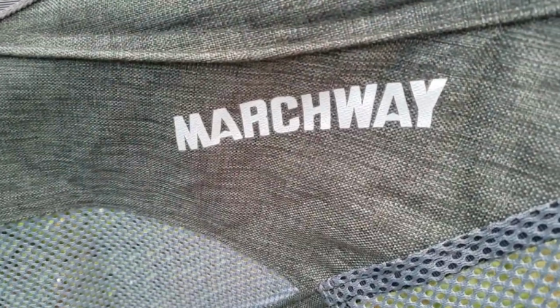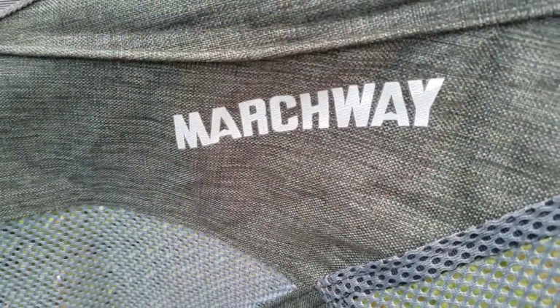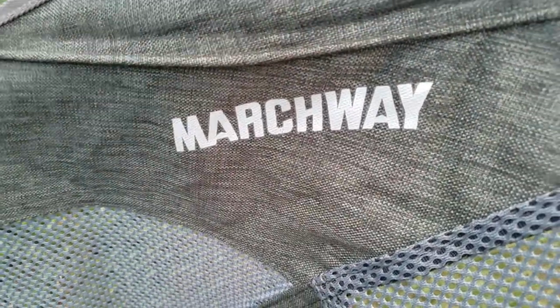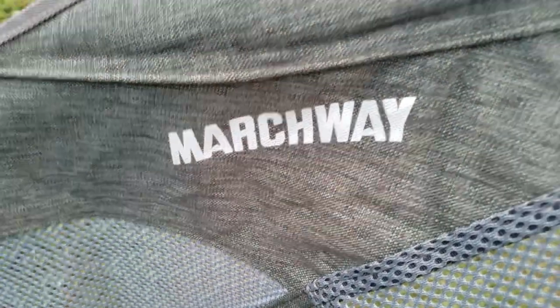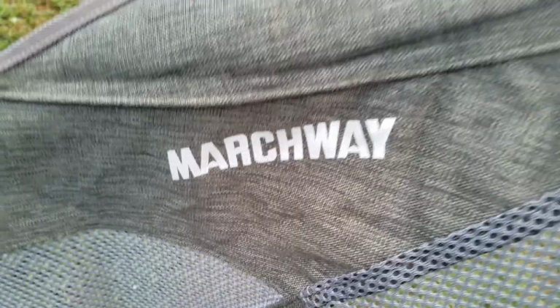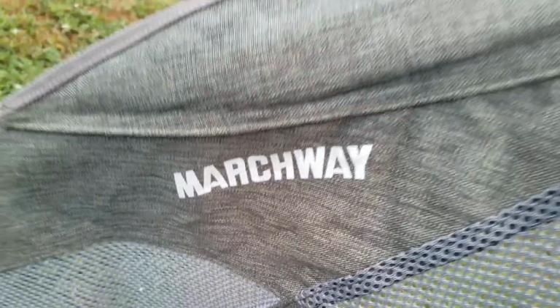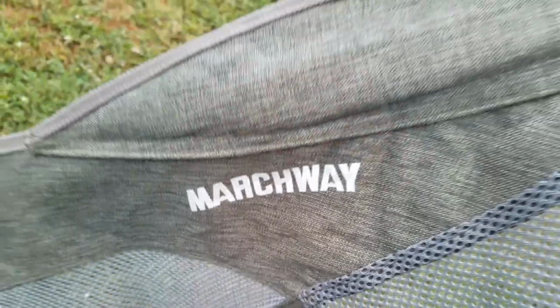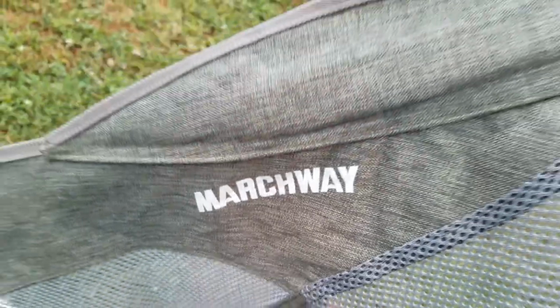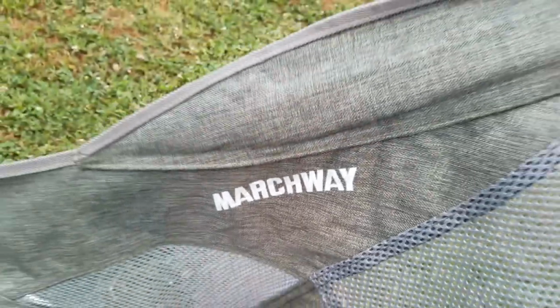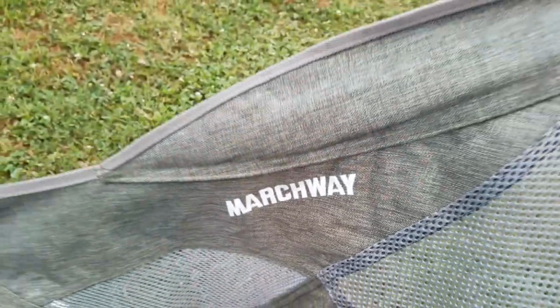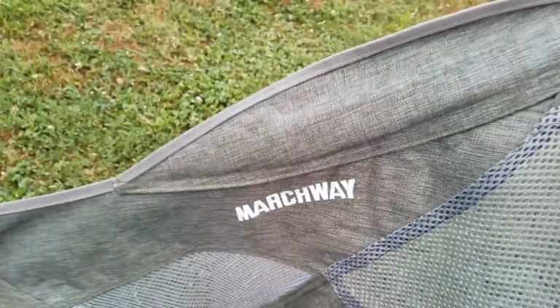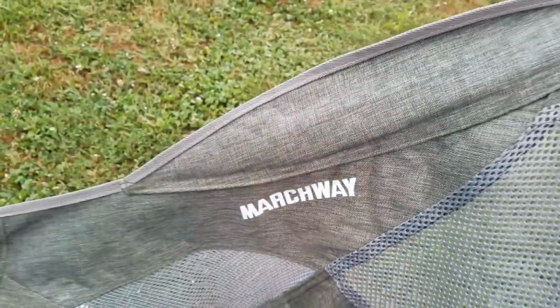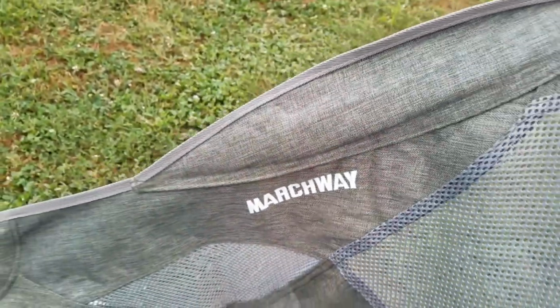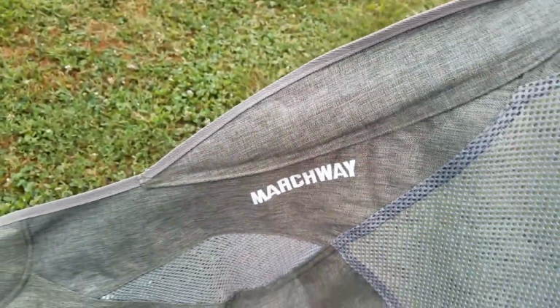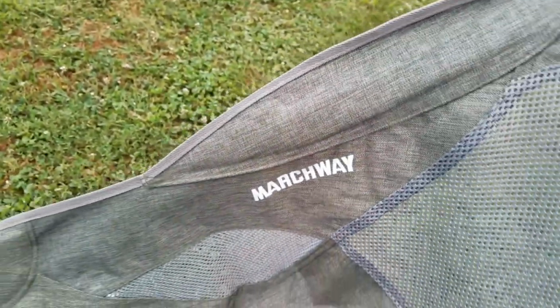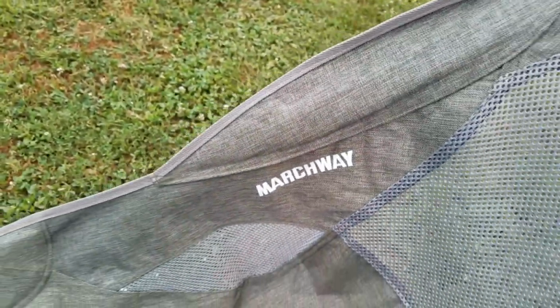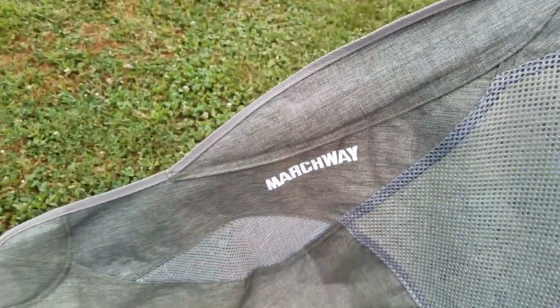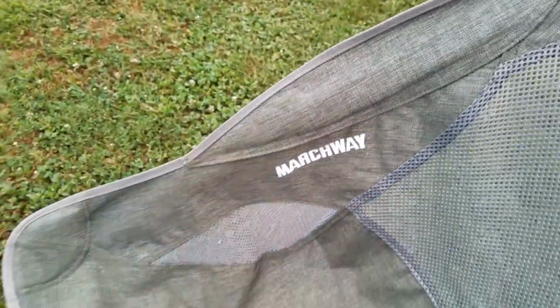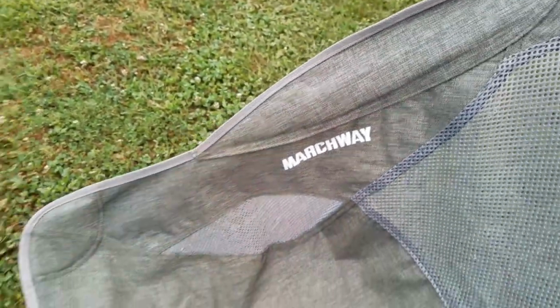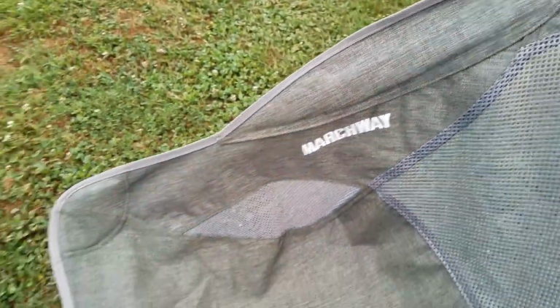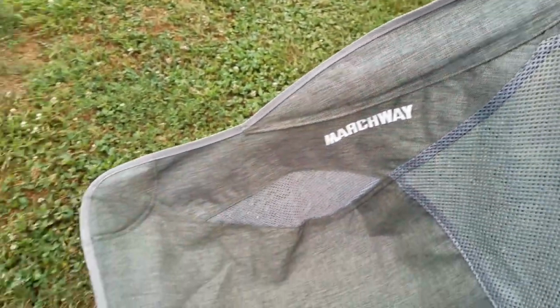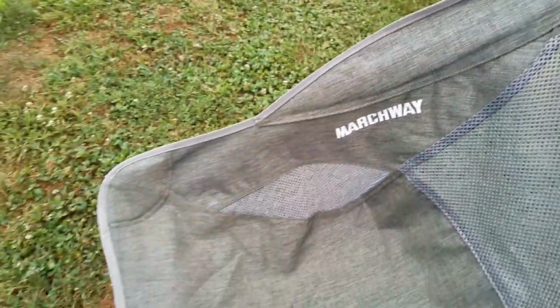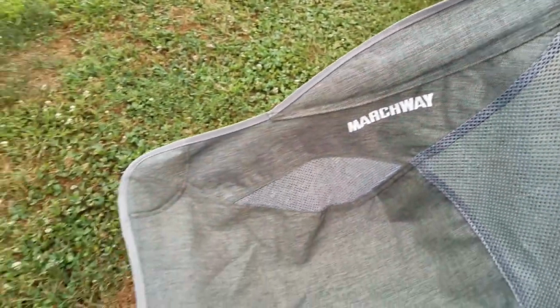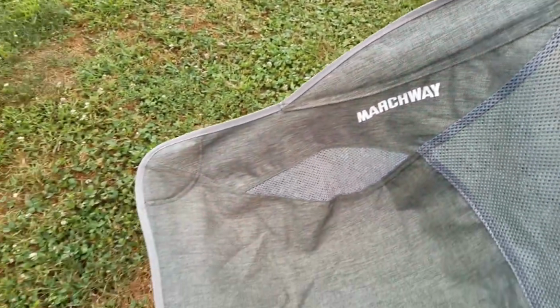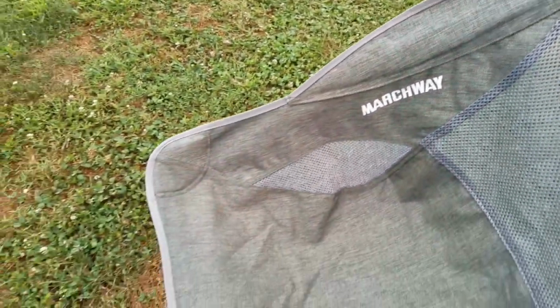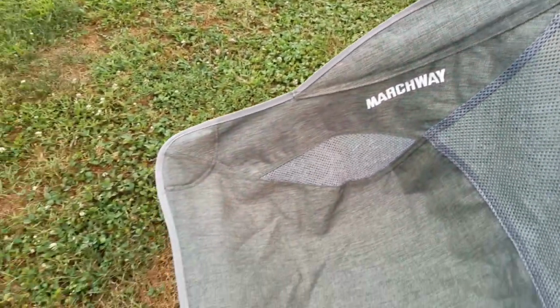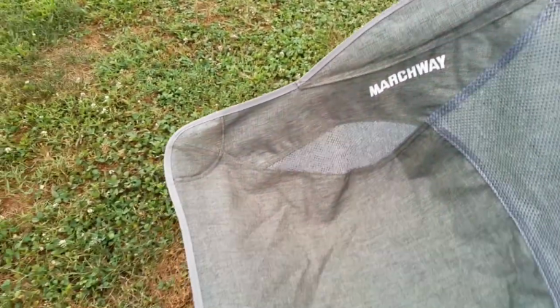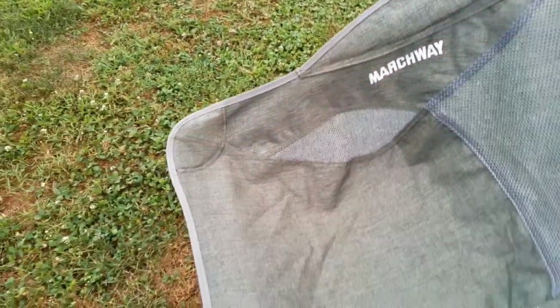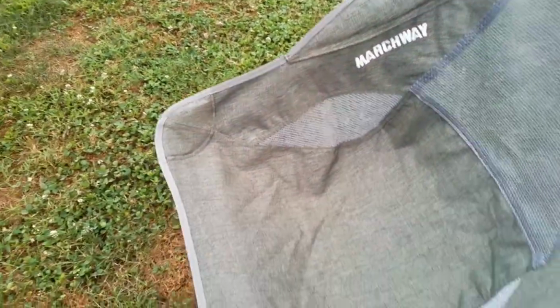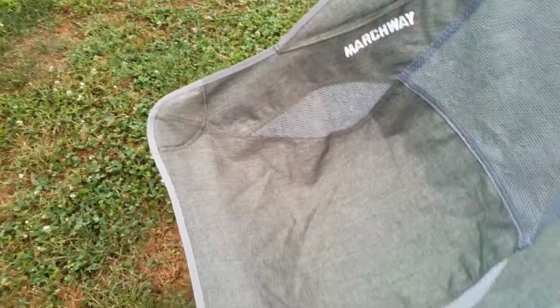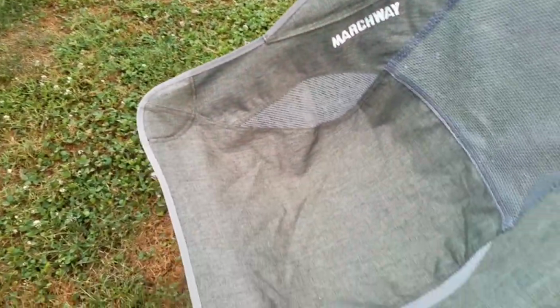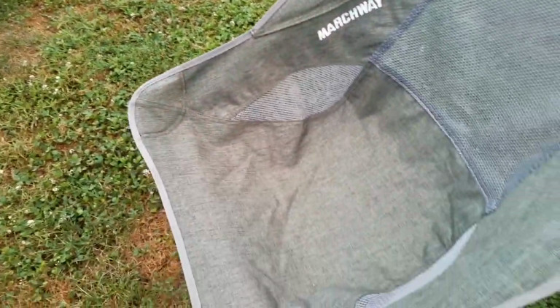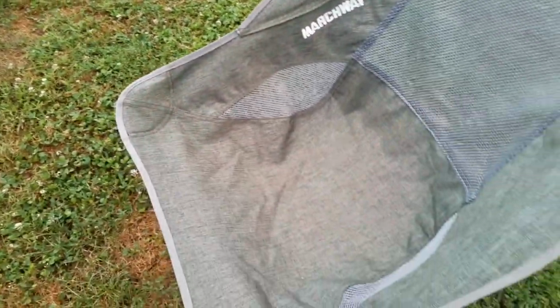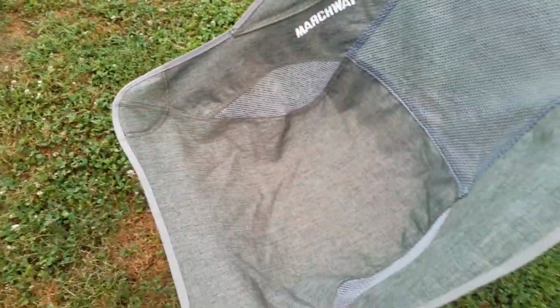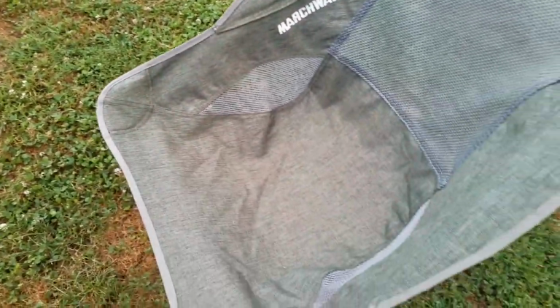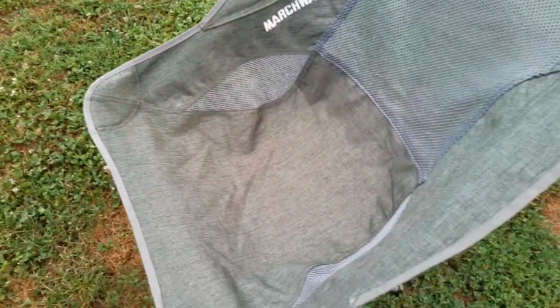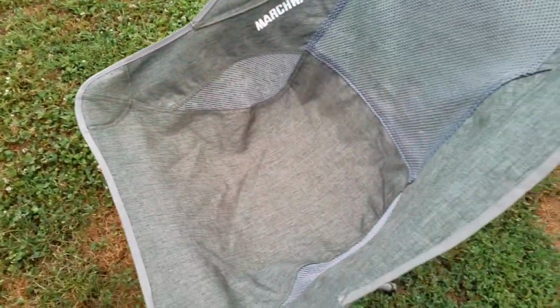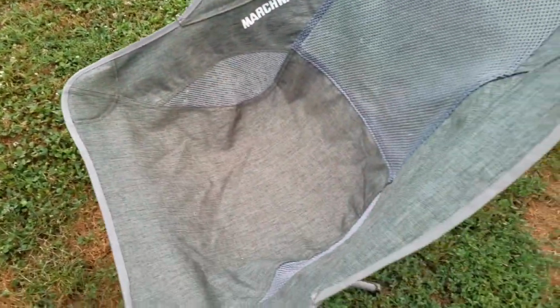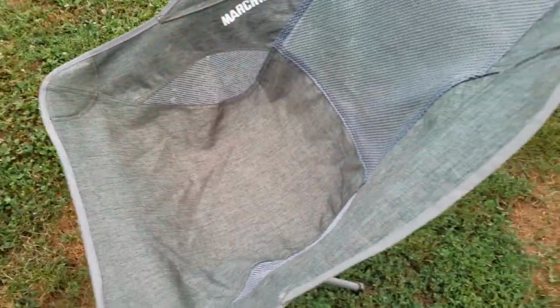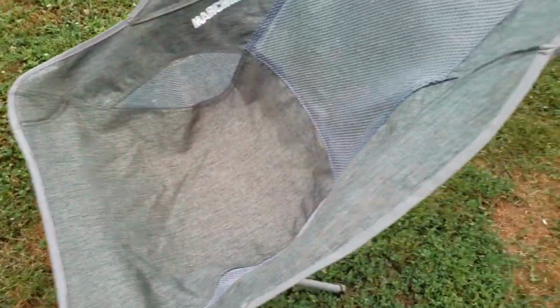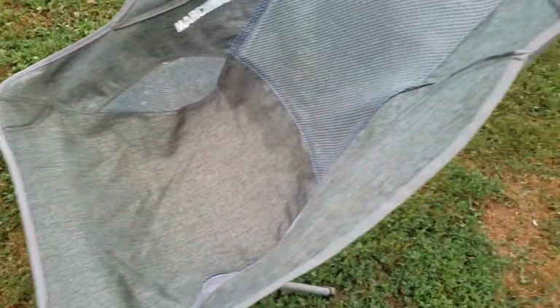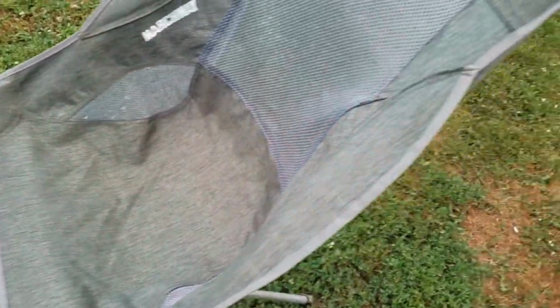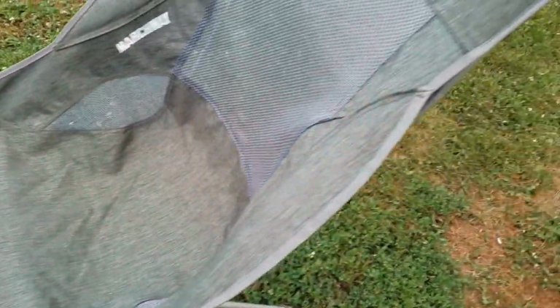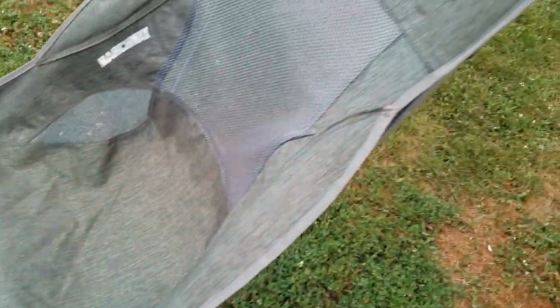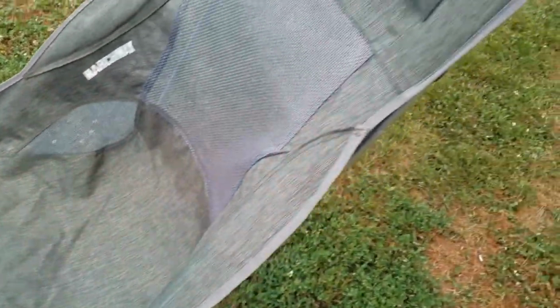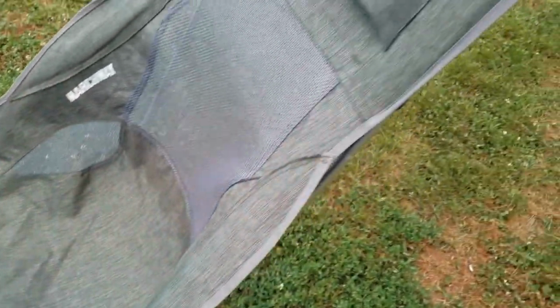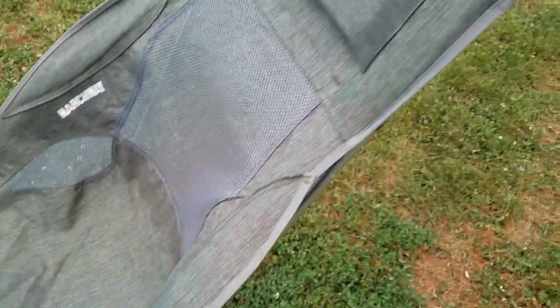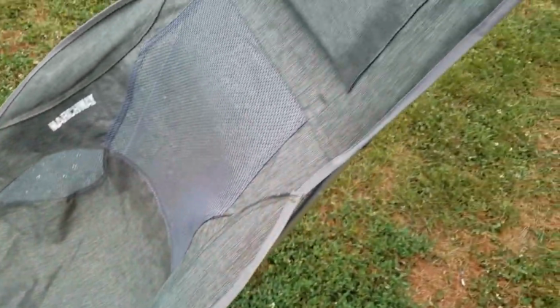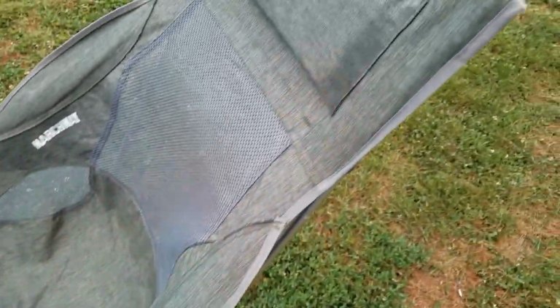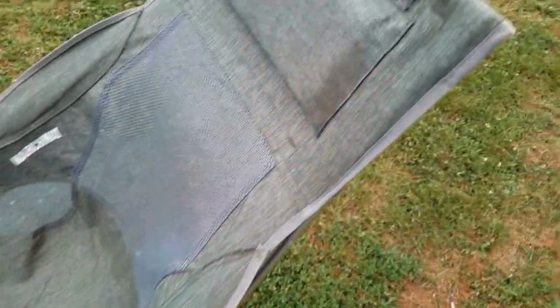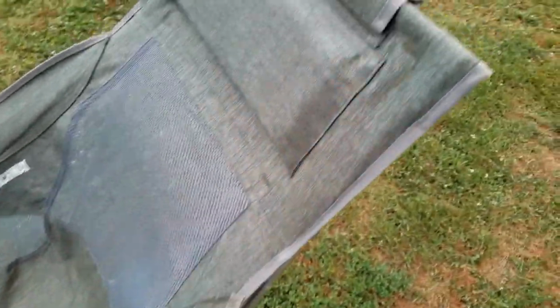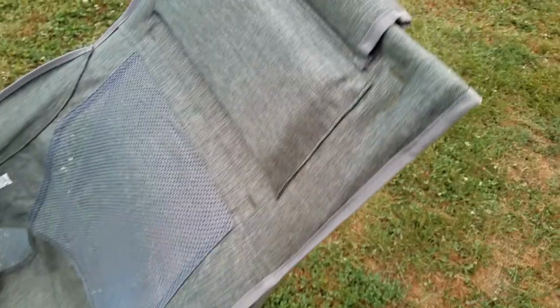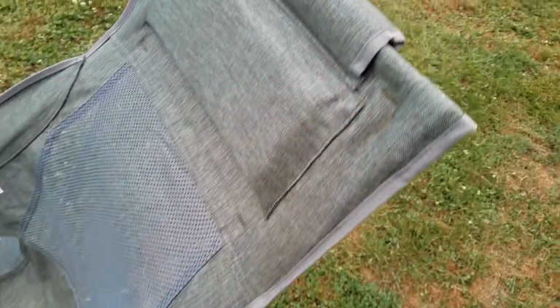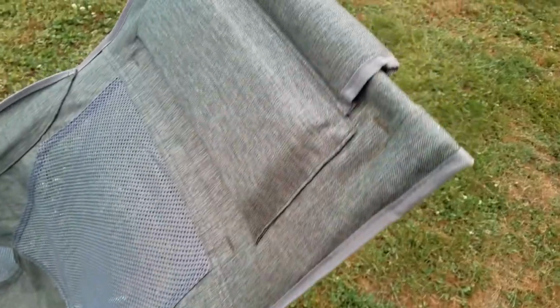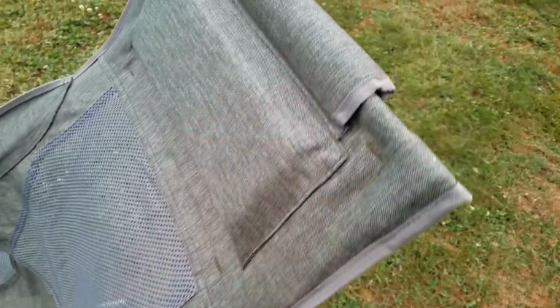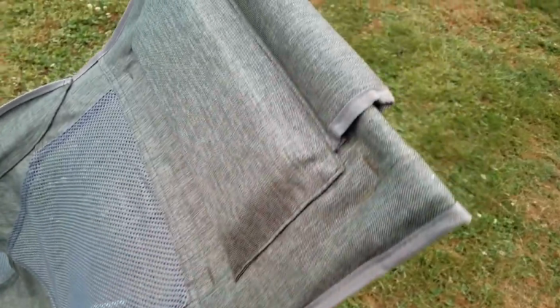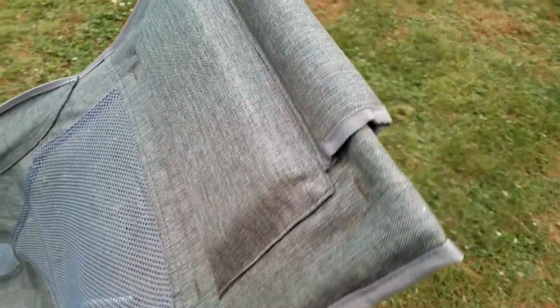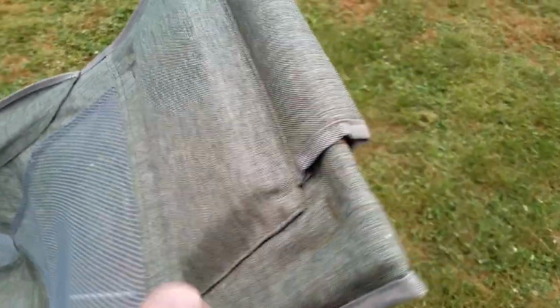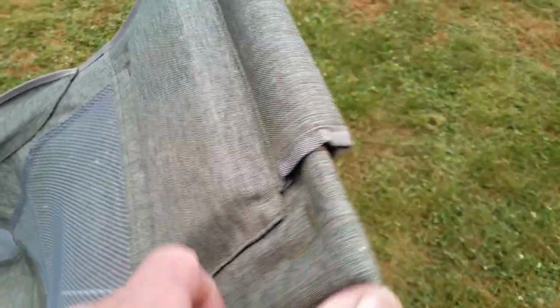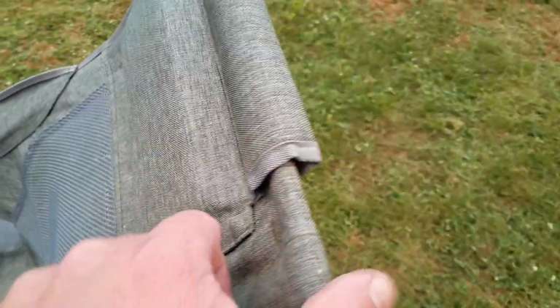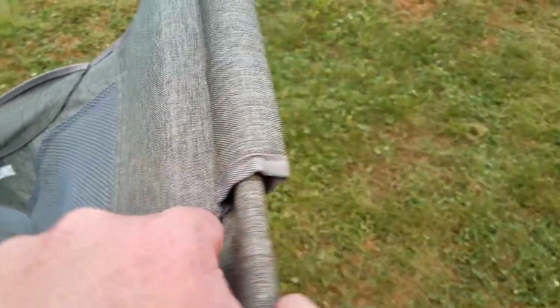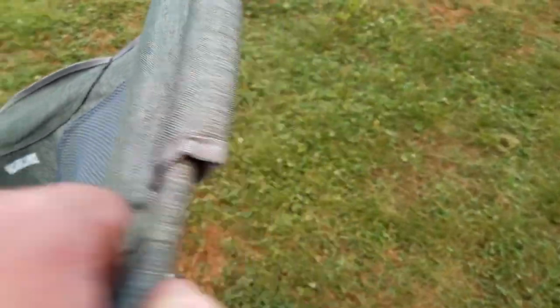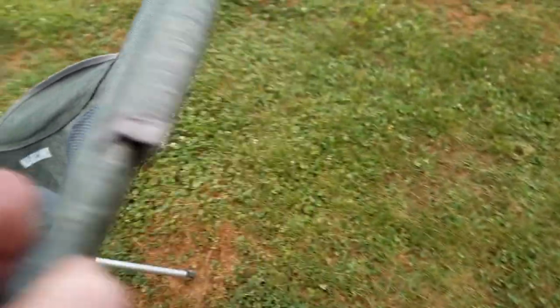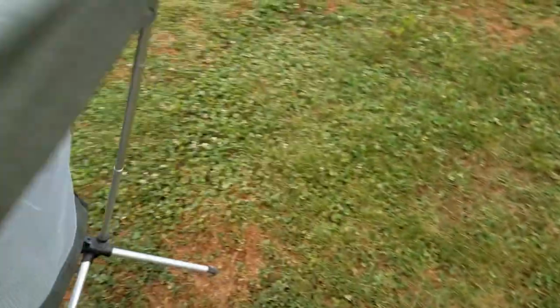Marchway — just an Amazon purchase. It wasn't super expensive. Obviously it's foreign made.